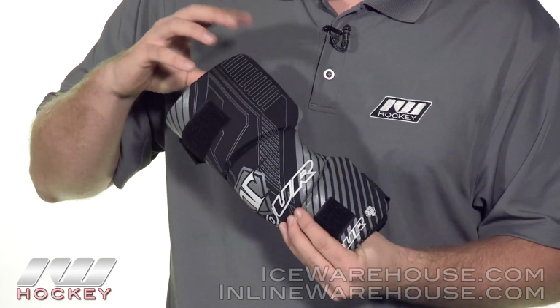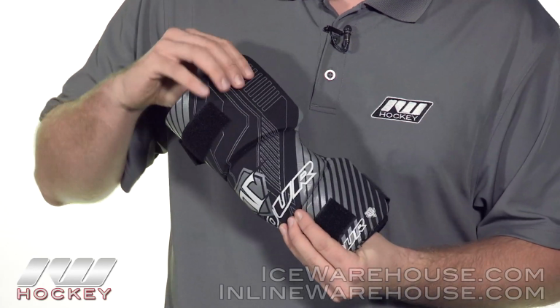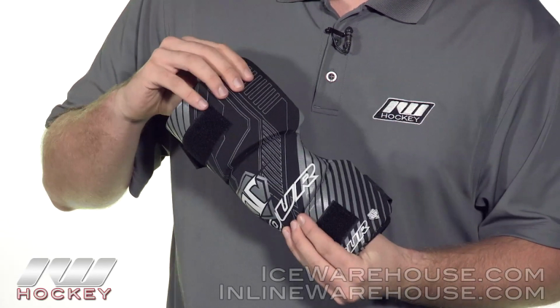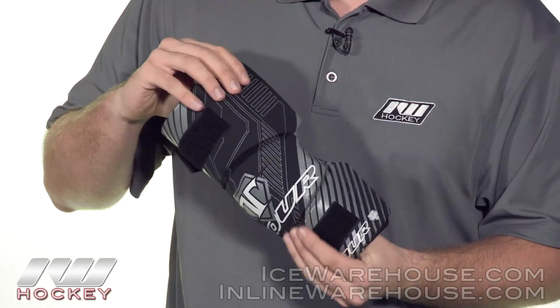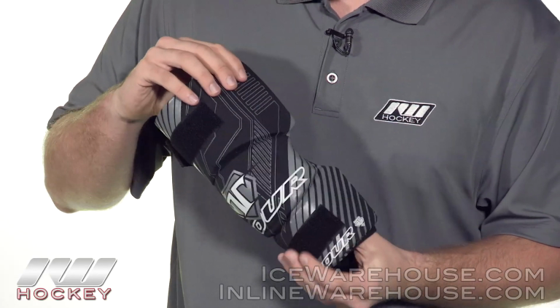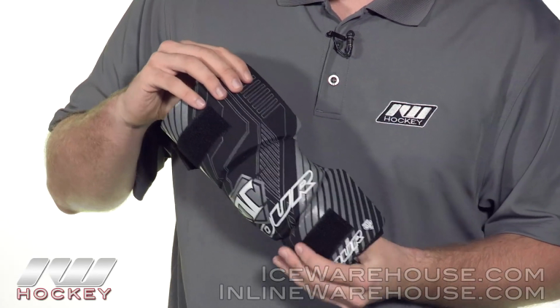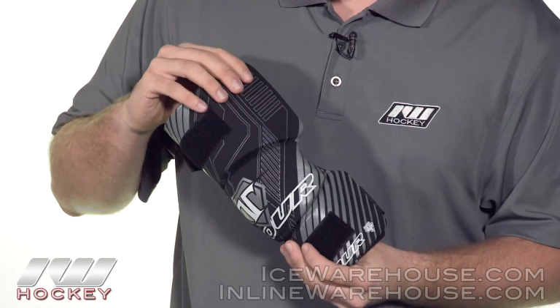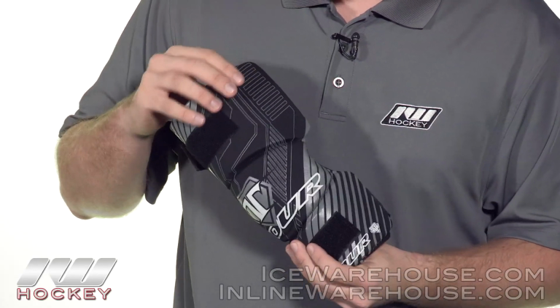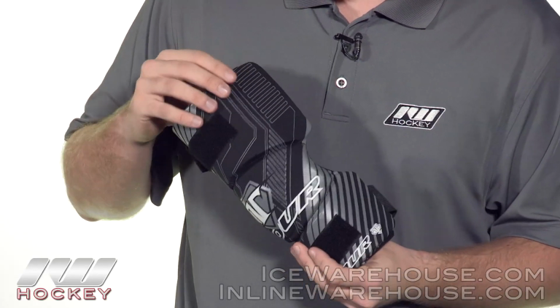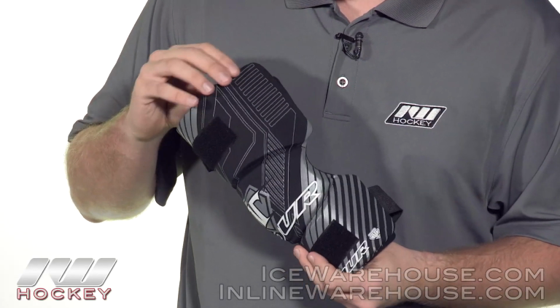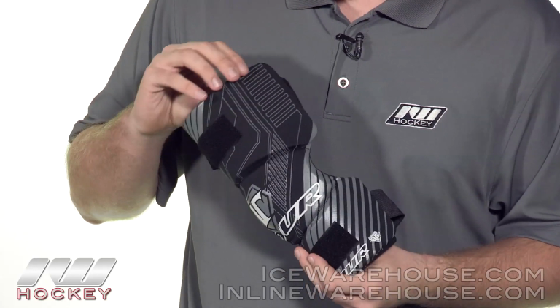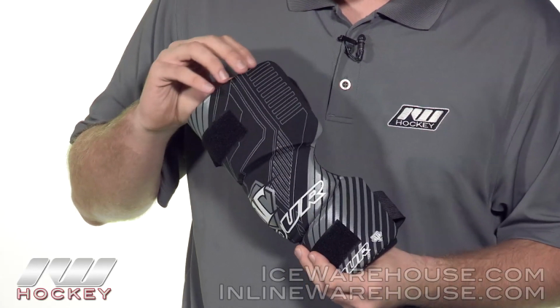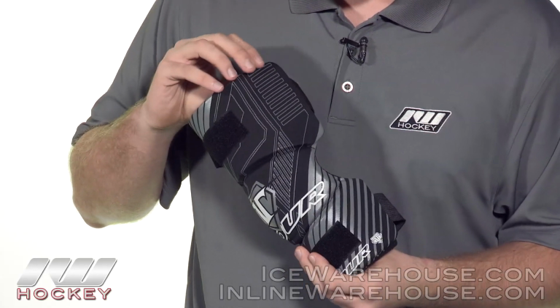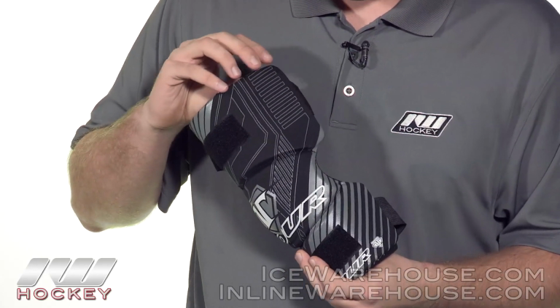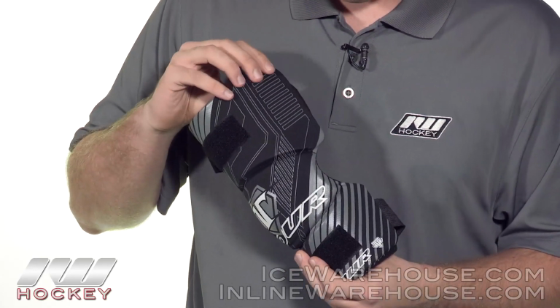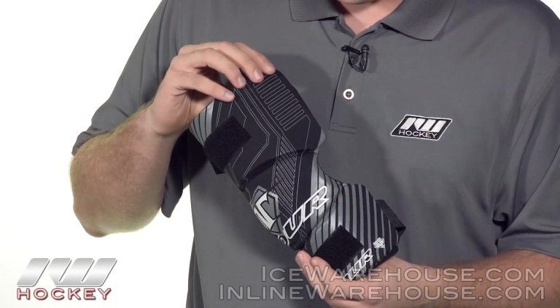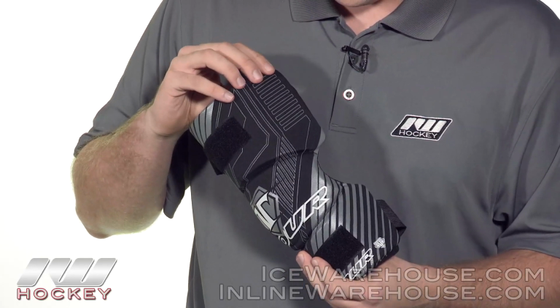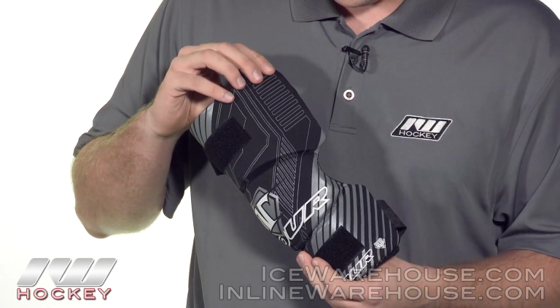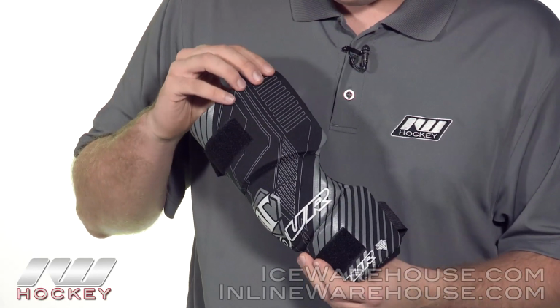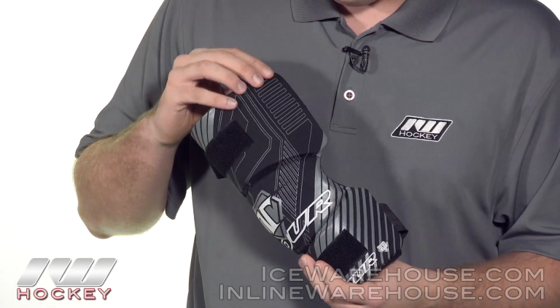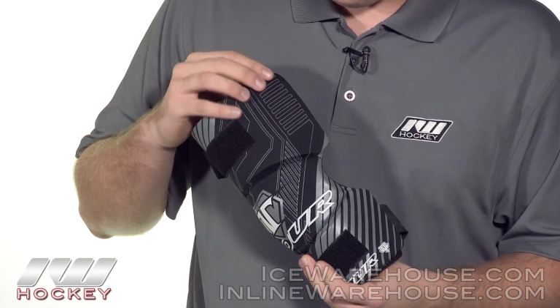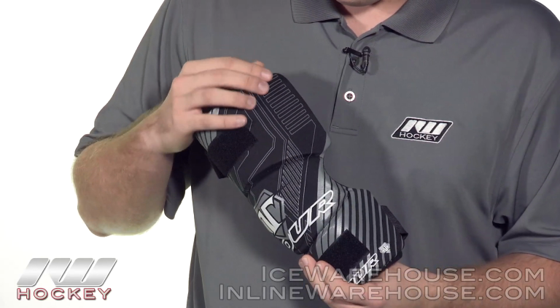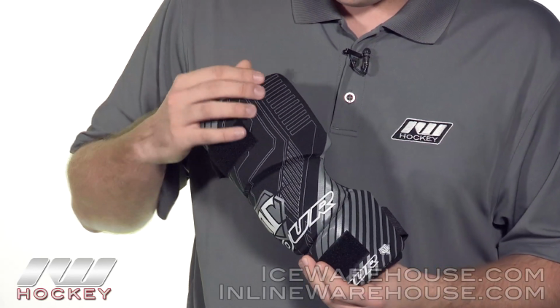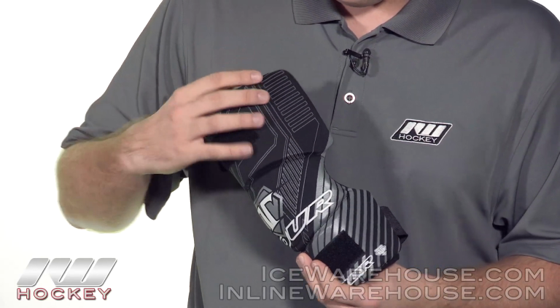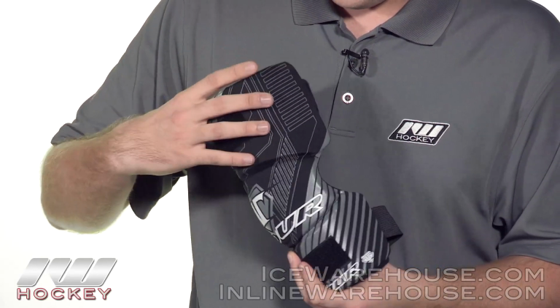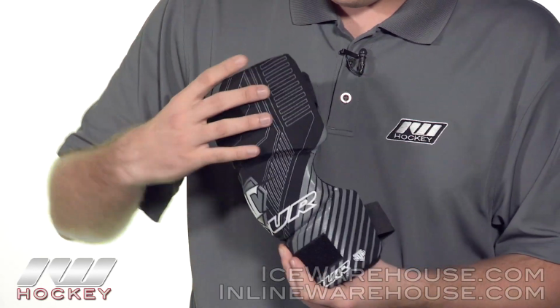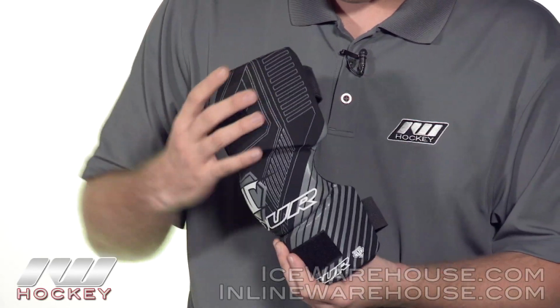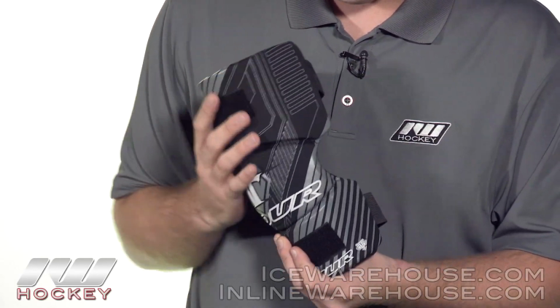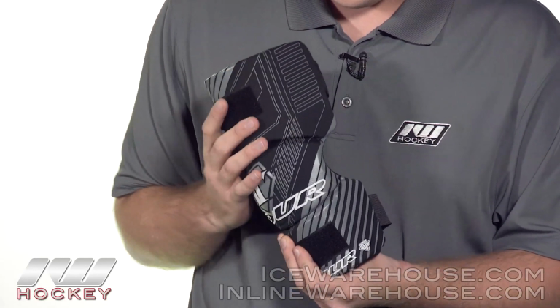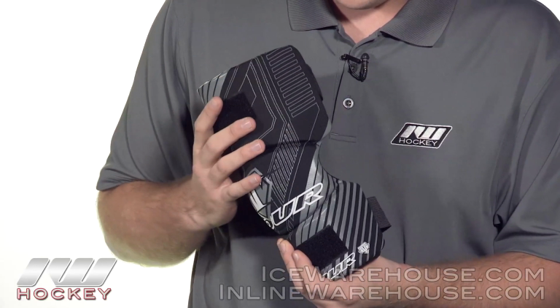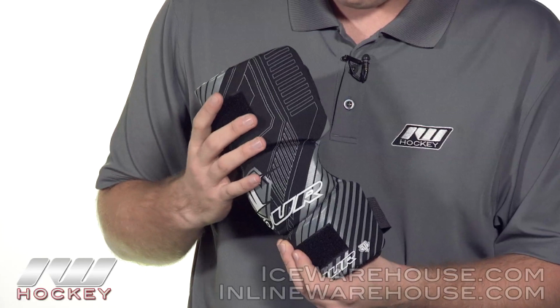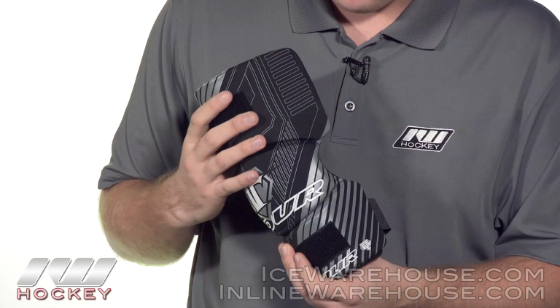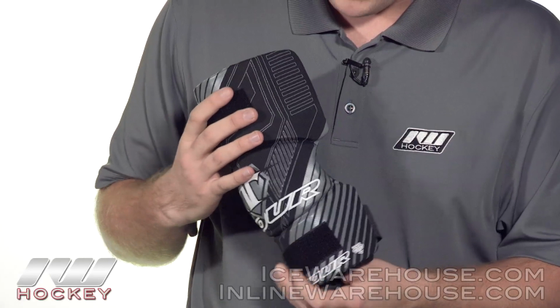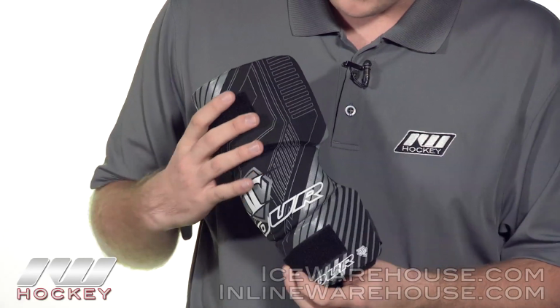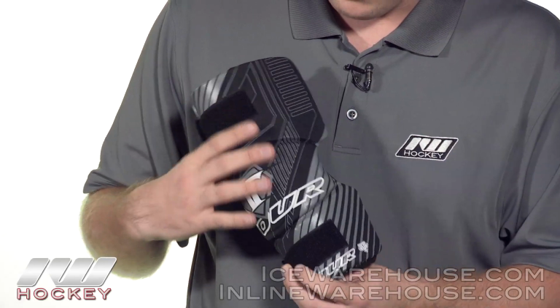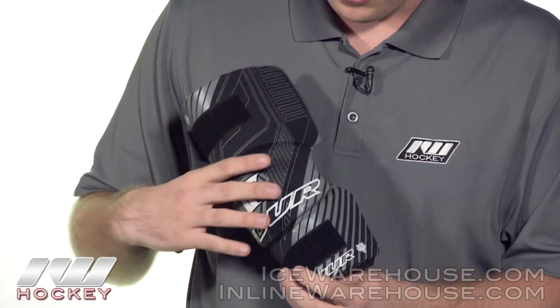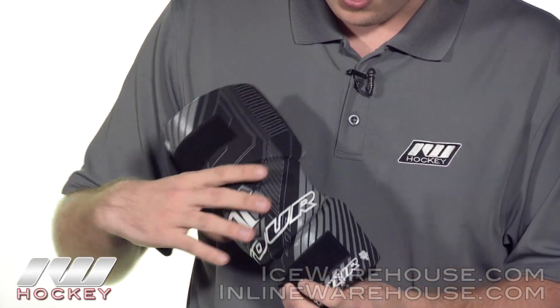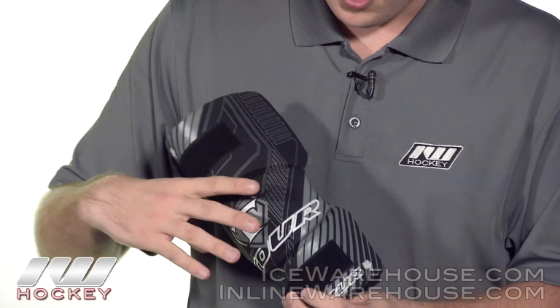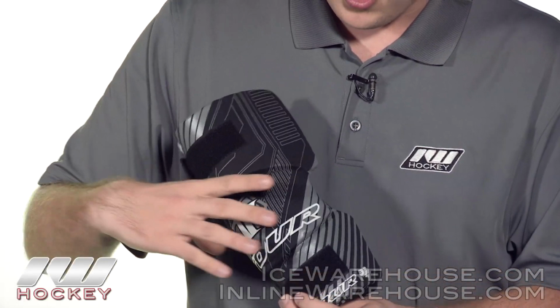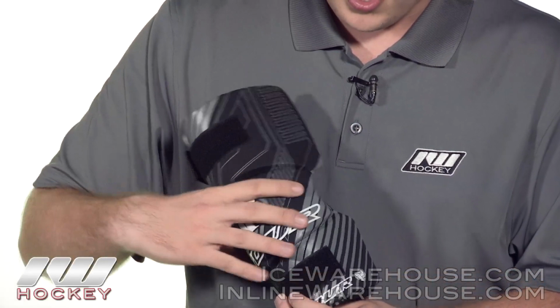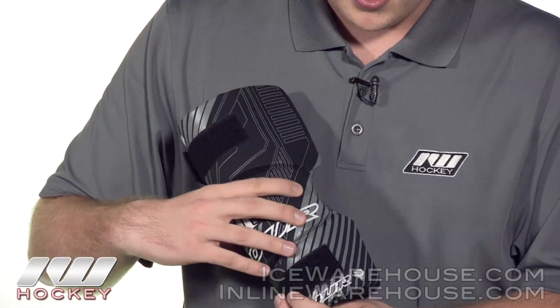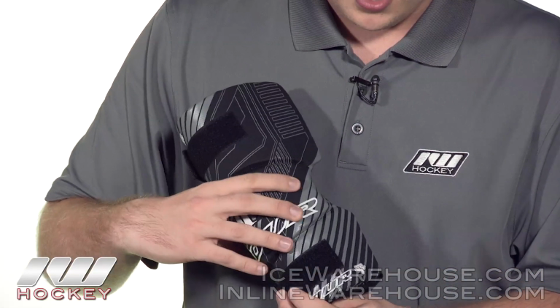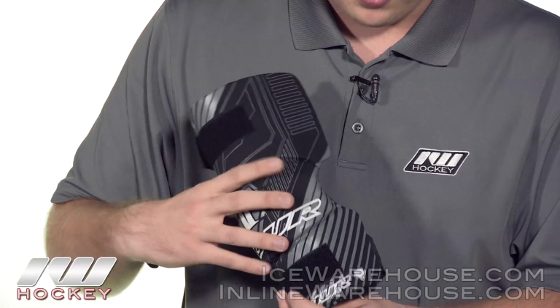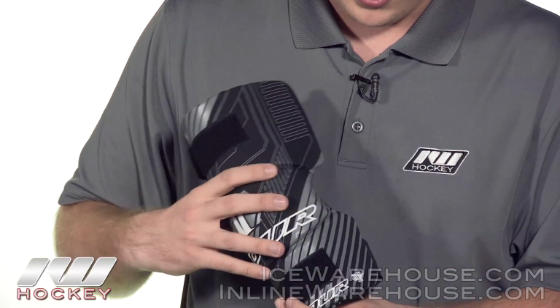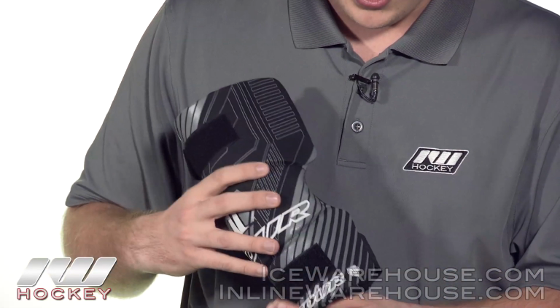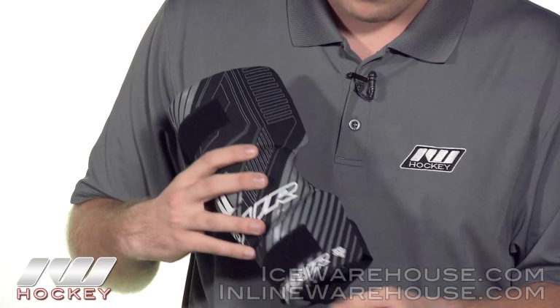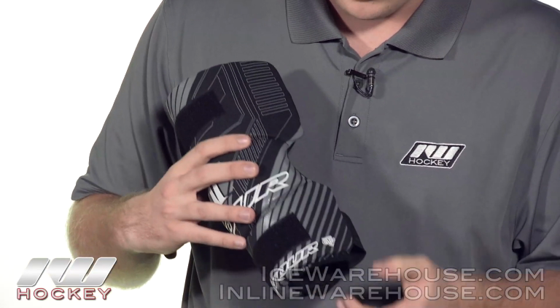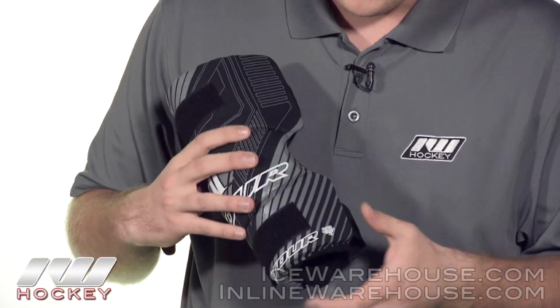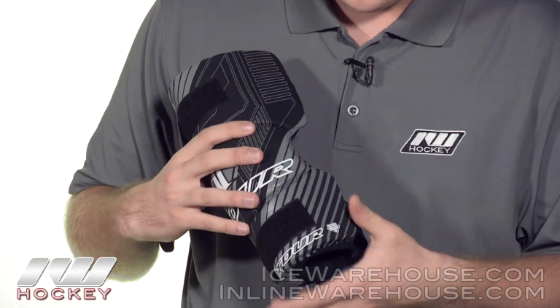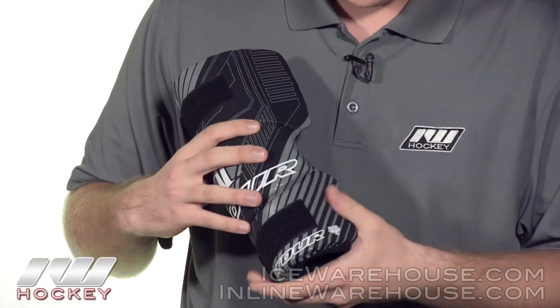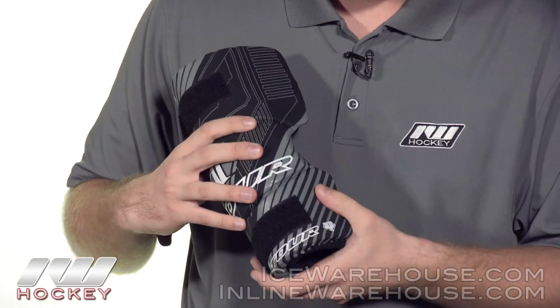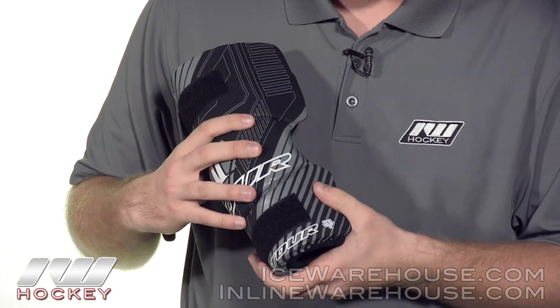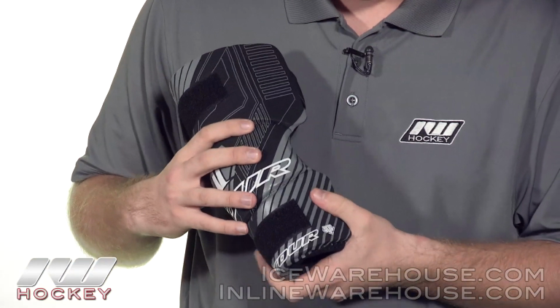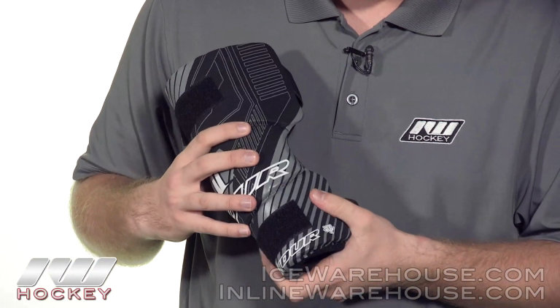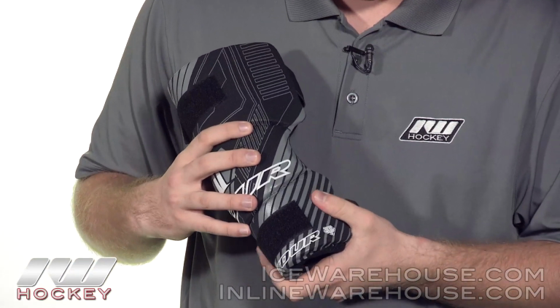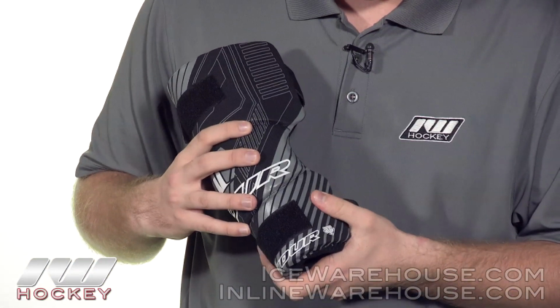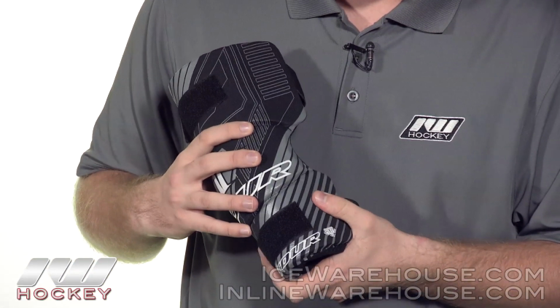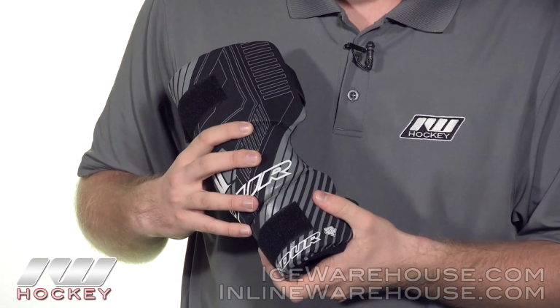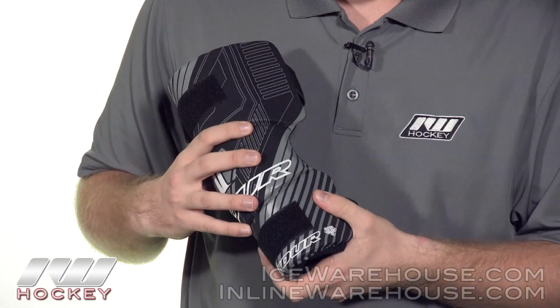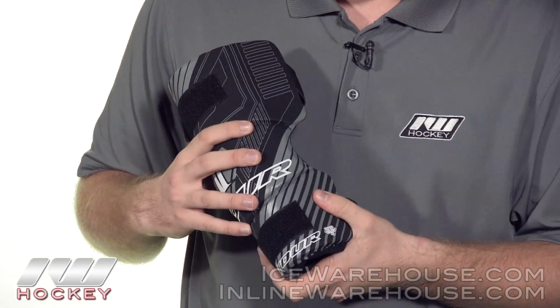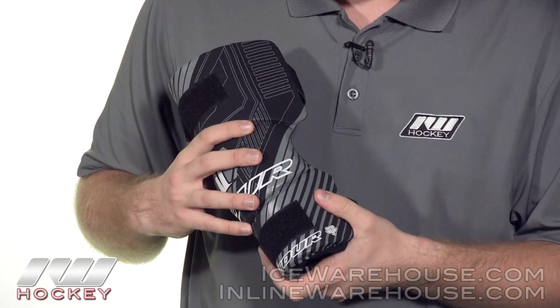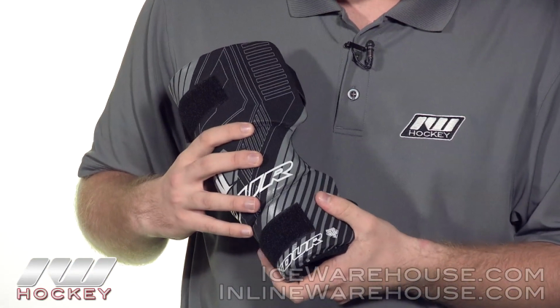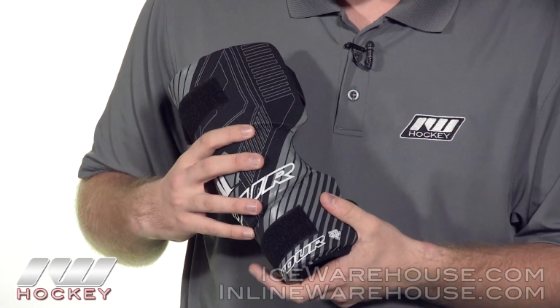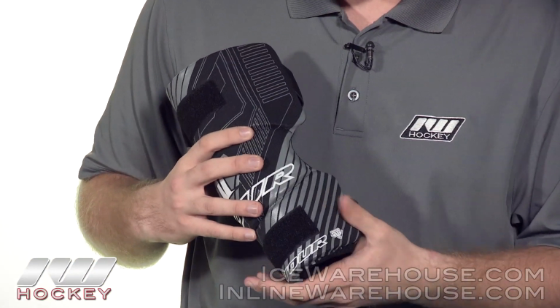Into the protection, we're seeing some dual density foams throughout the bicep guard, into the elbow cap, as well as the forearm guard.